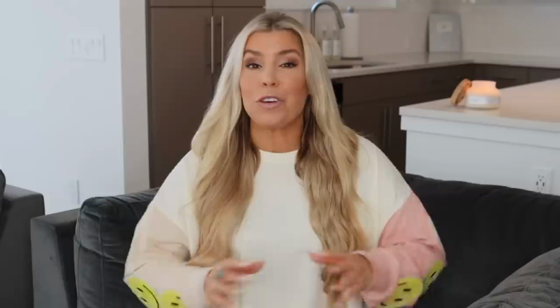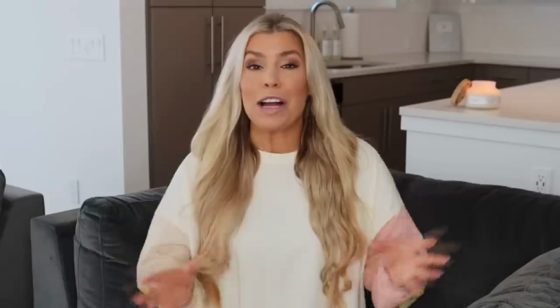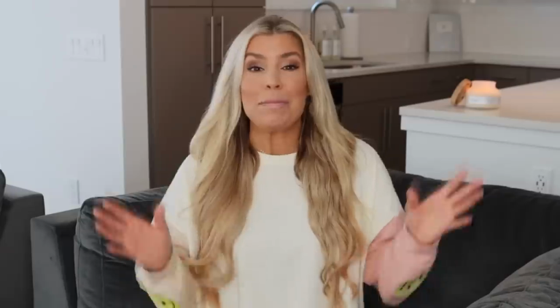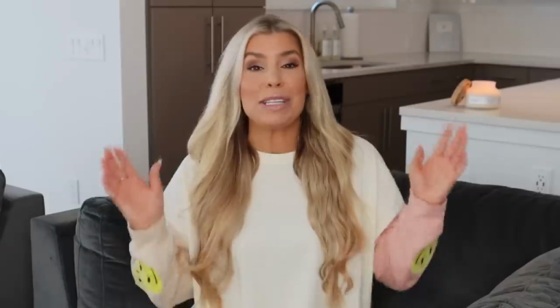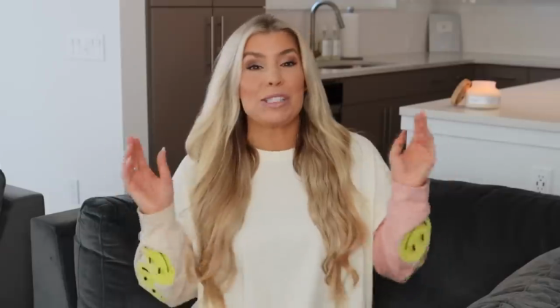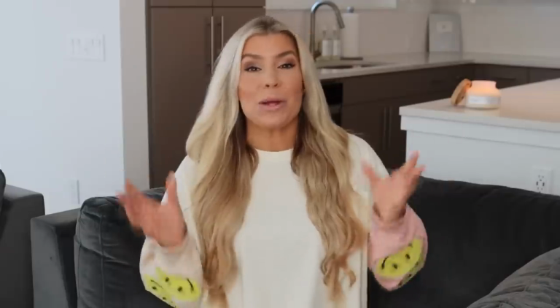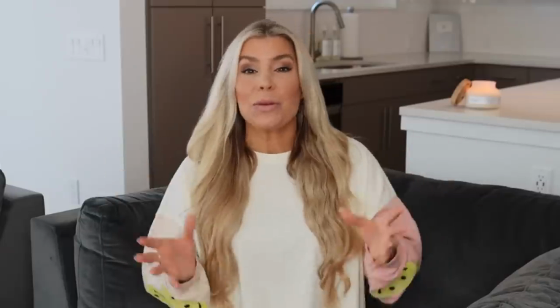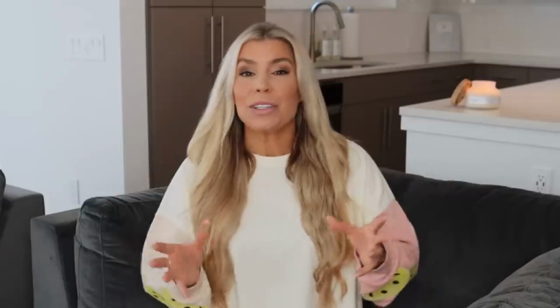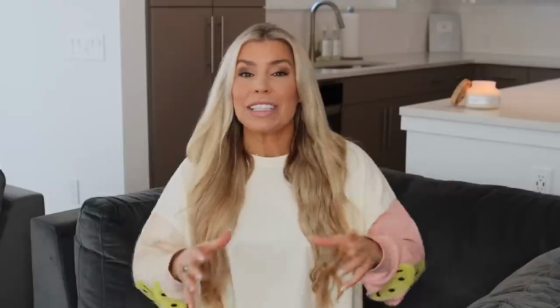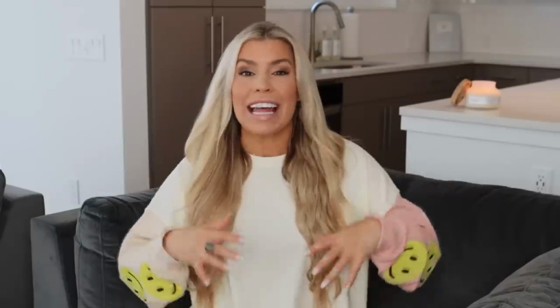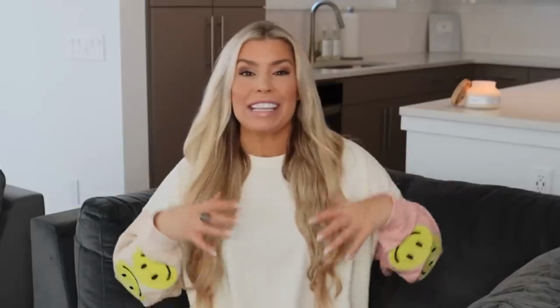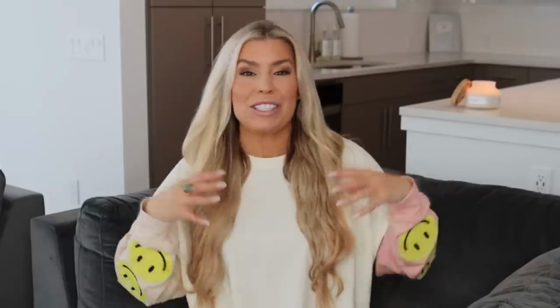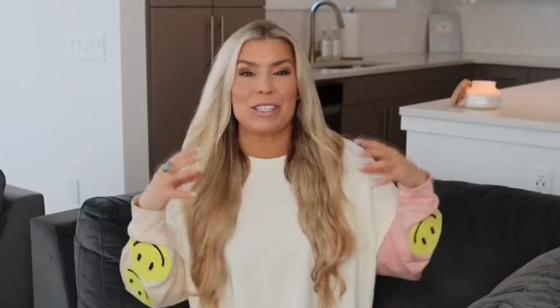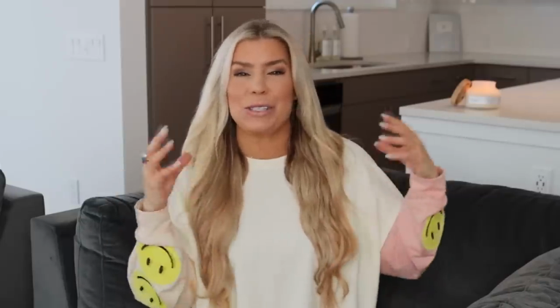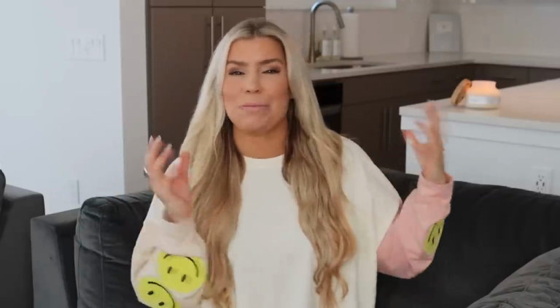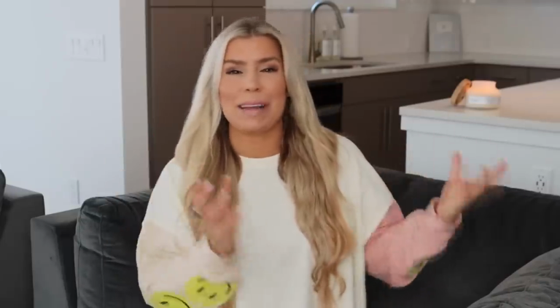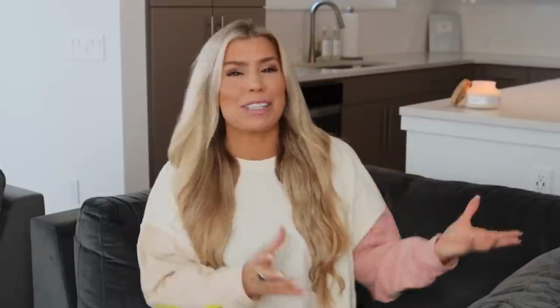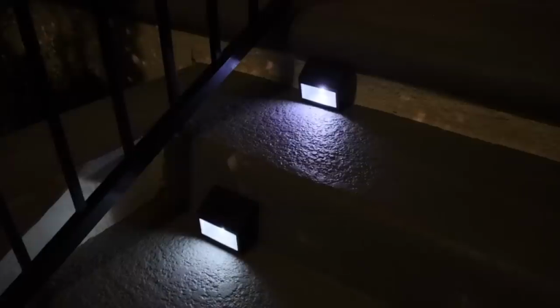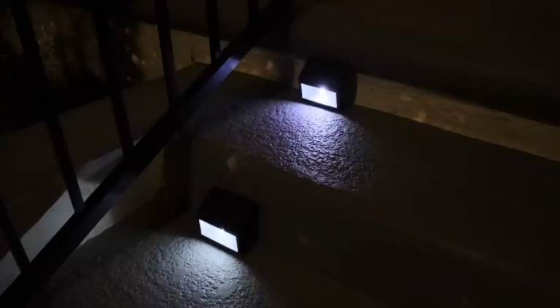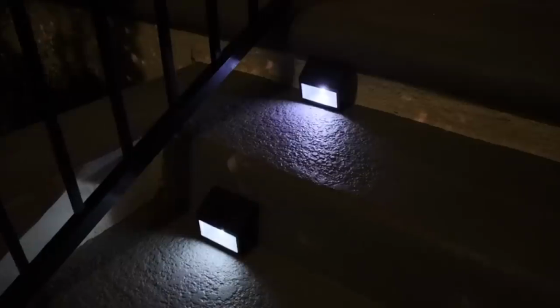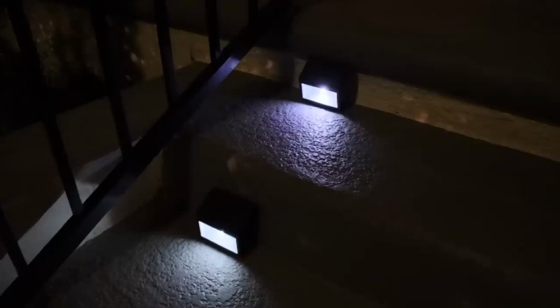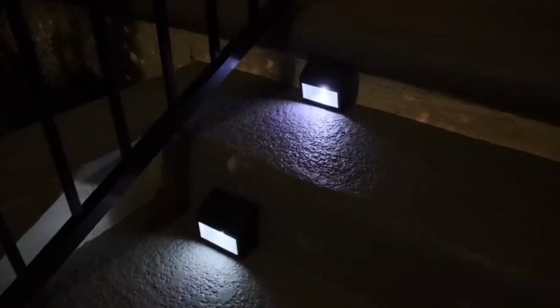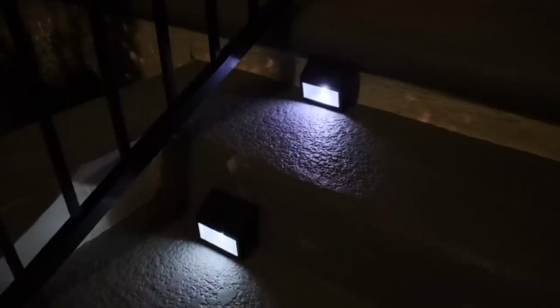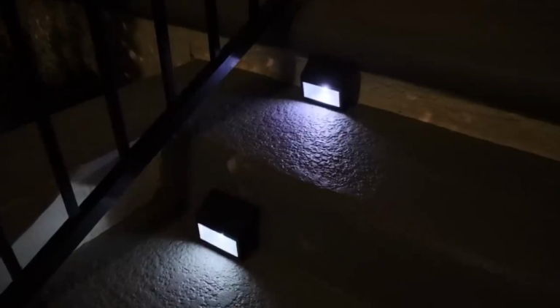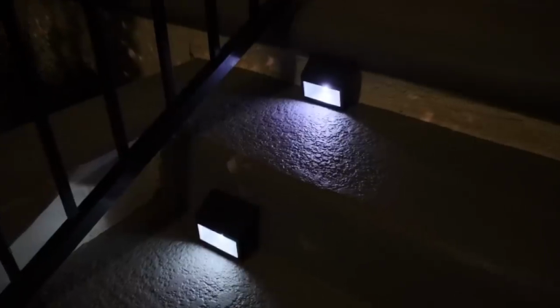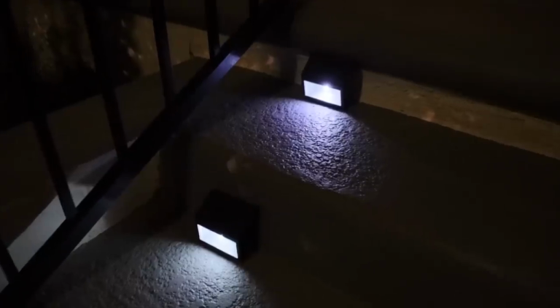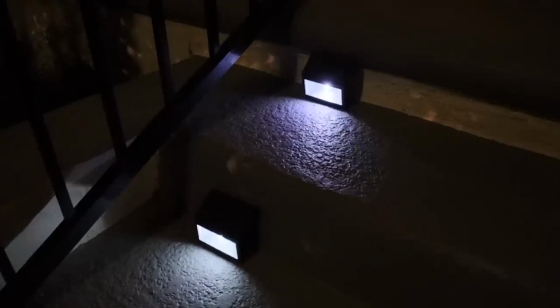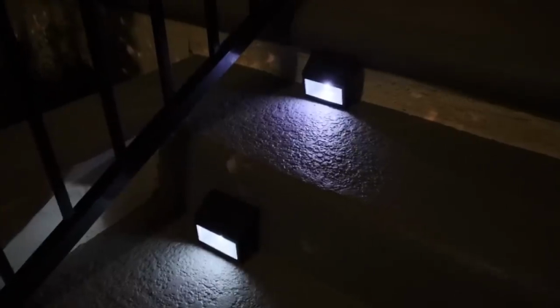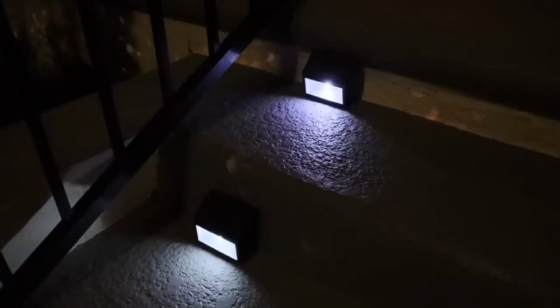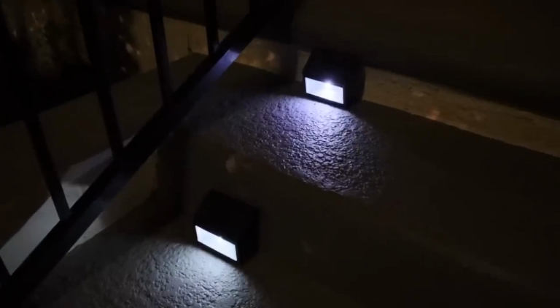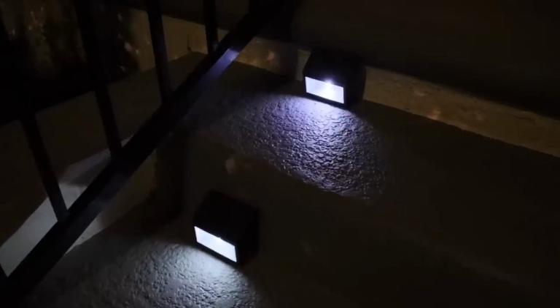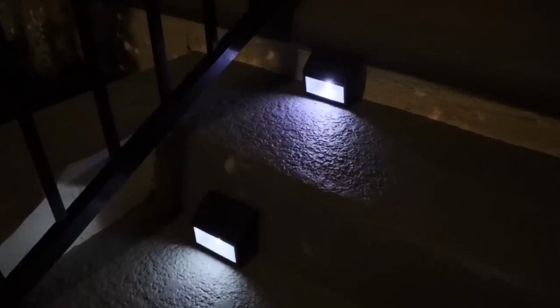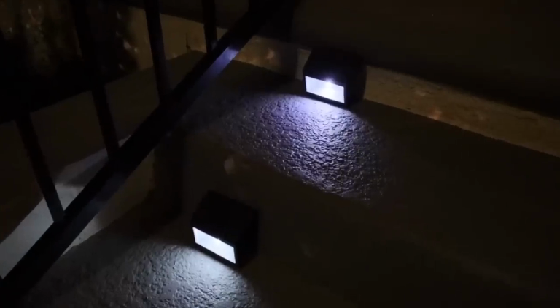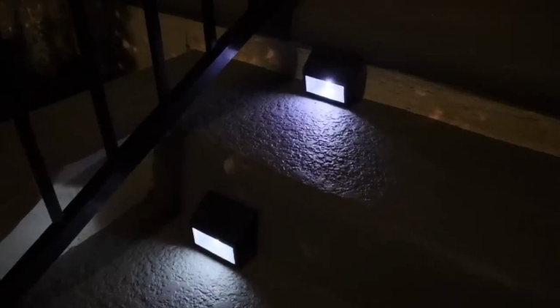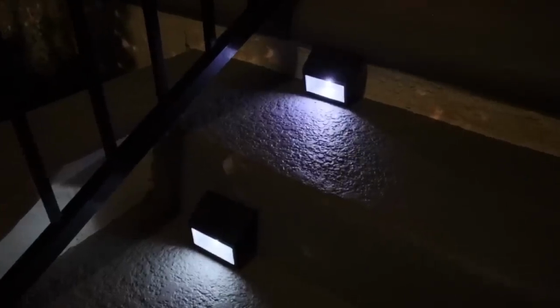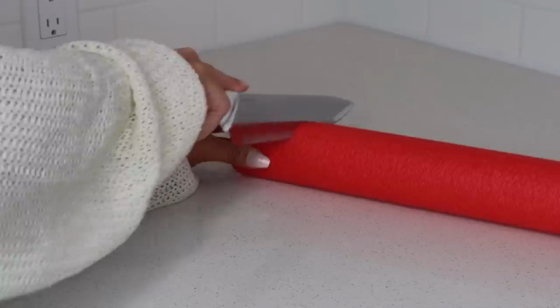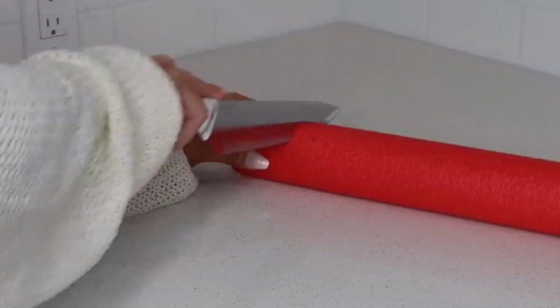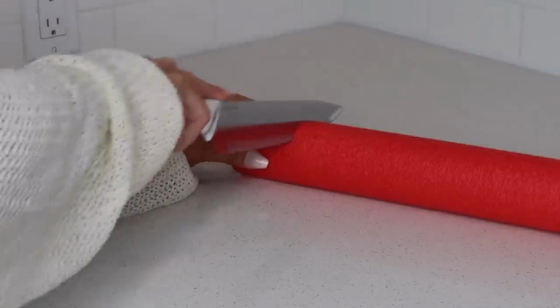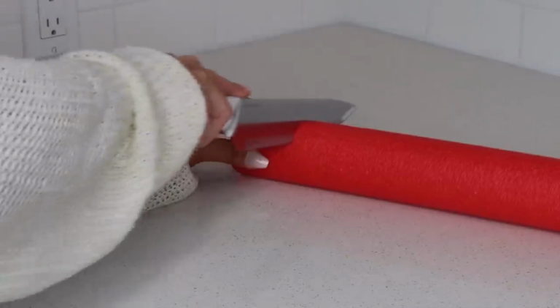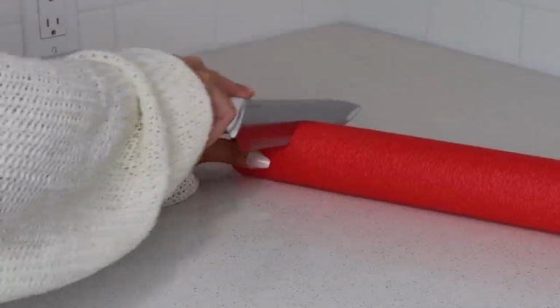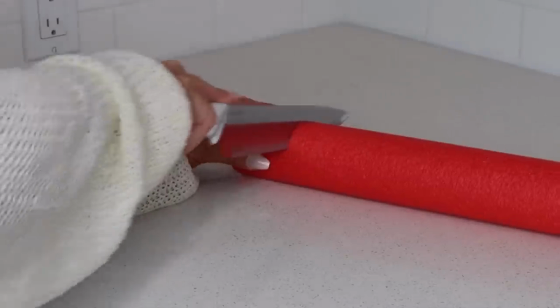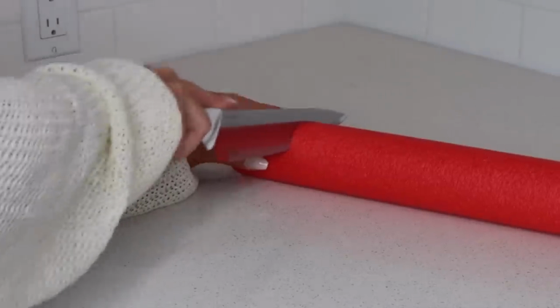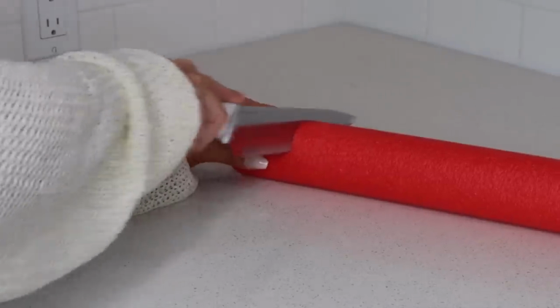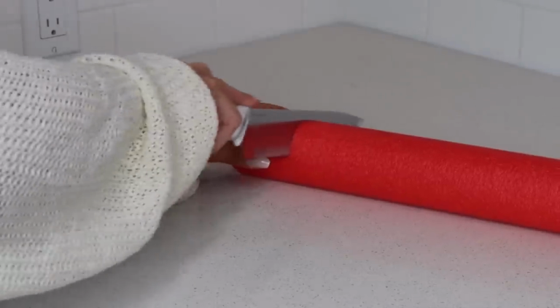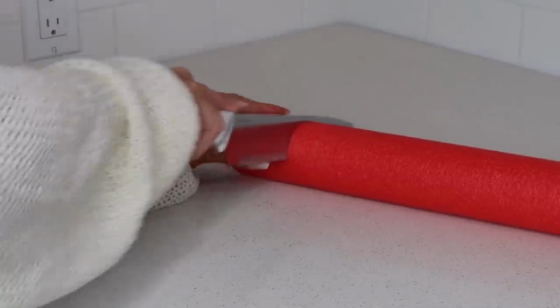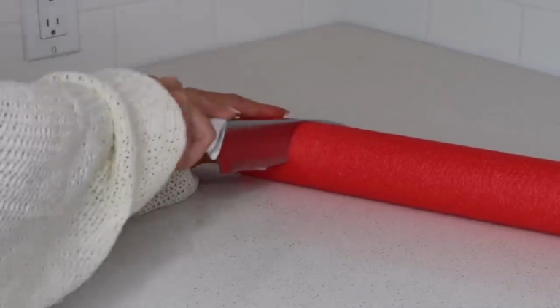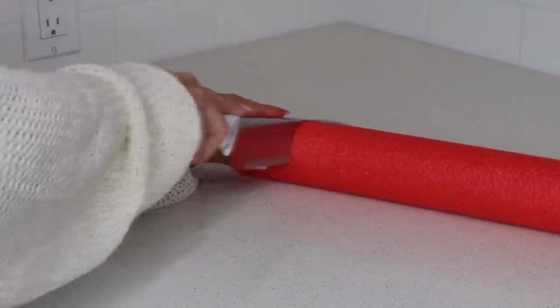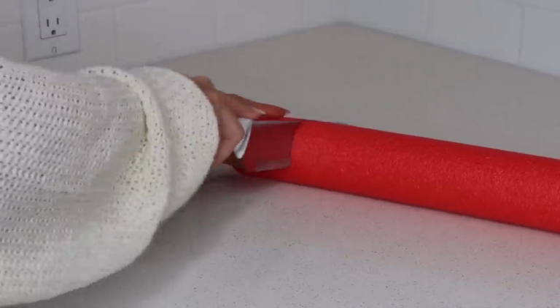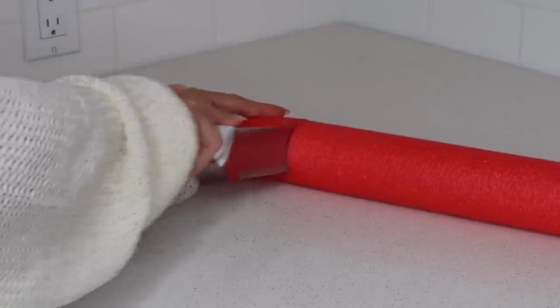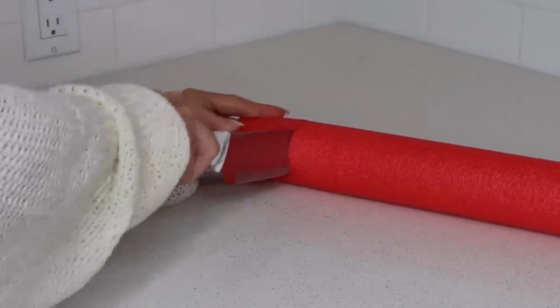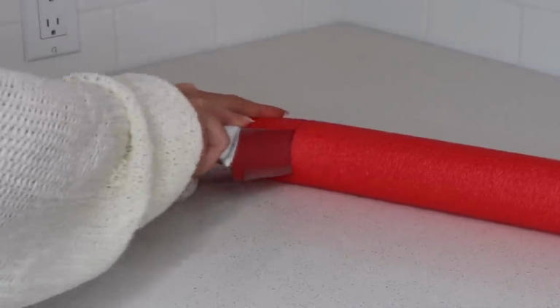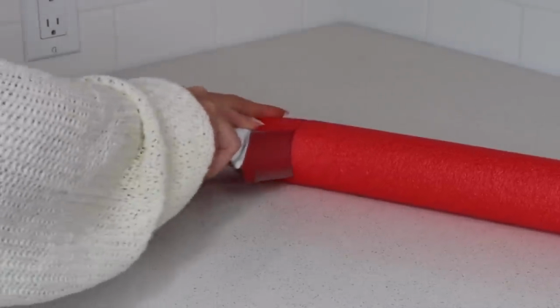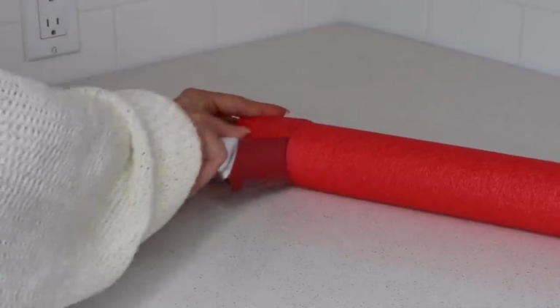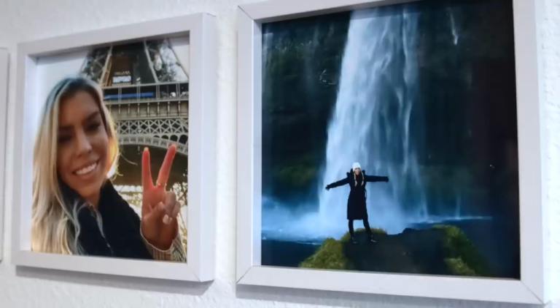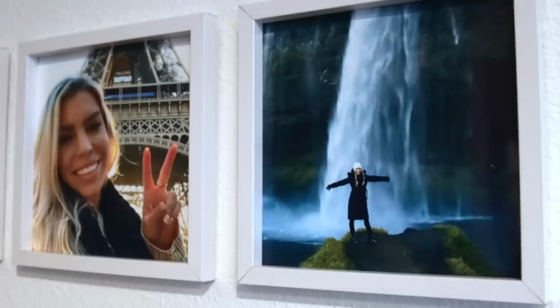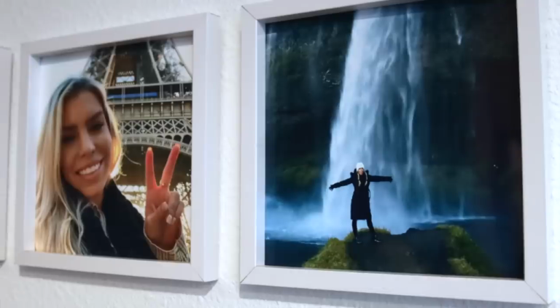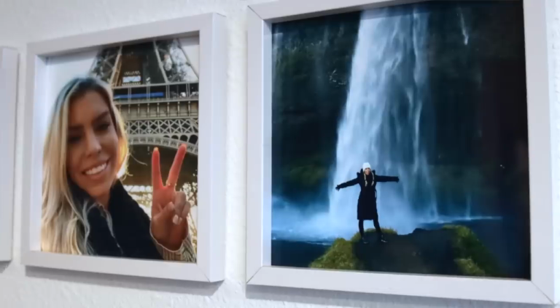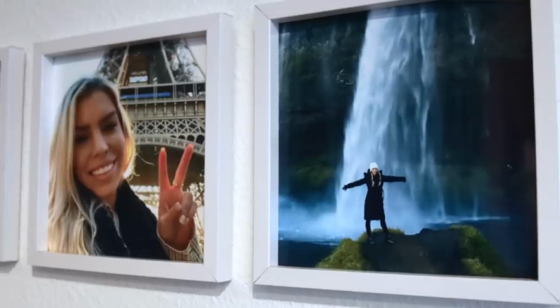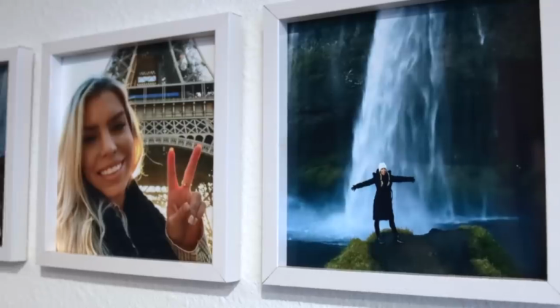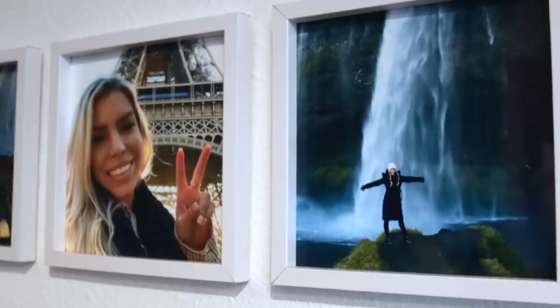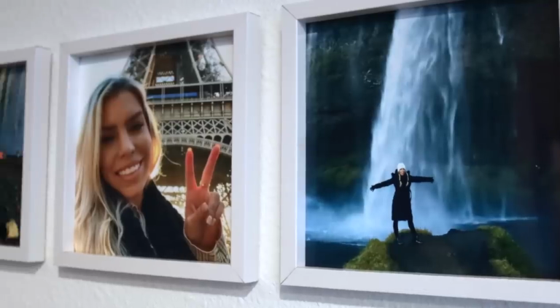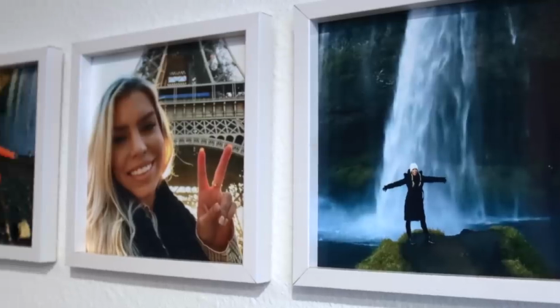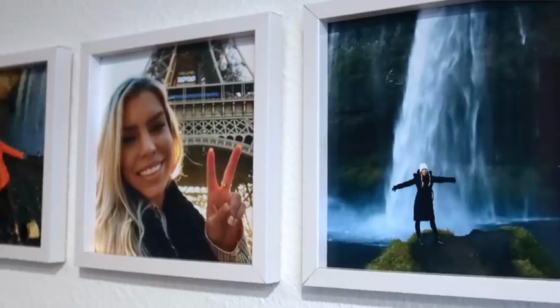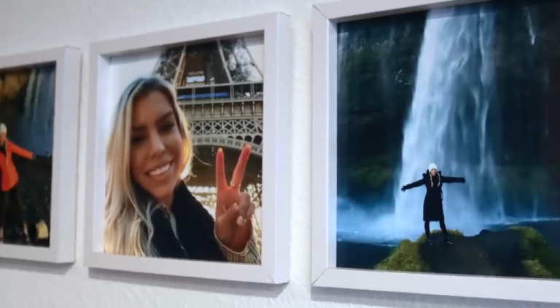From solar lights to picture frames and even tape, today I'm sharing 10 Dollar Tree home hacks that you won't want to miss.